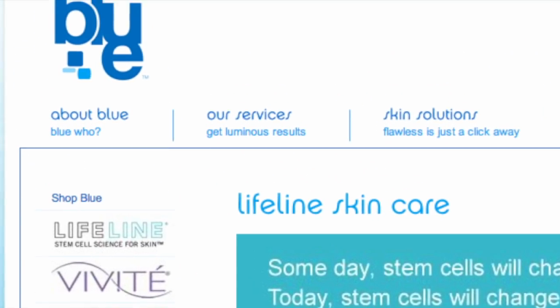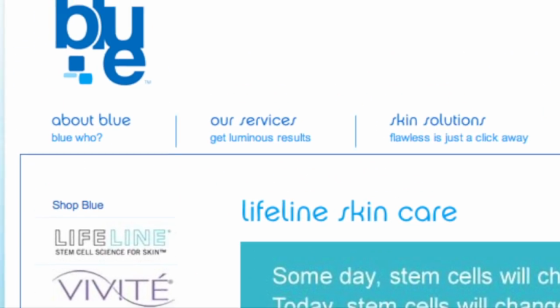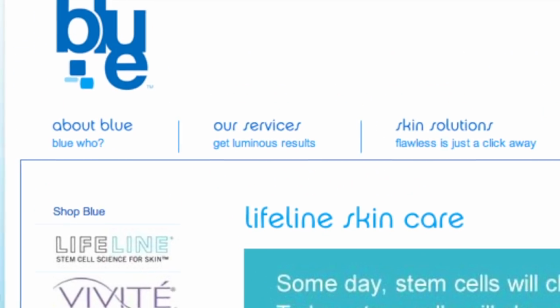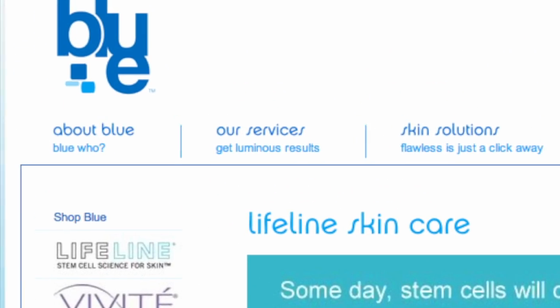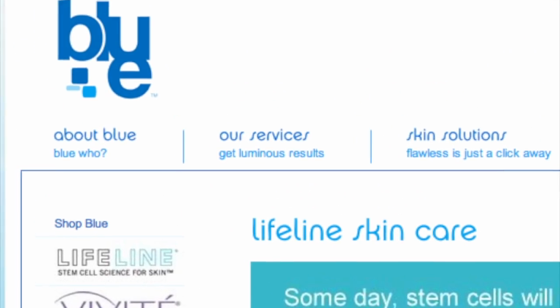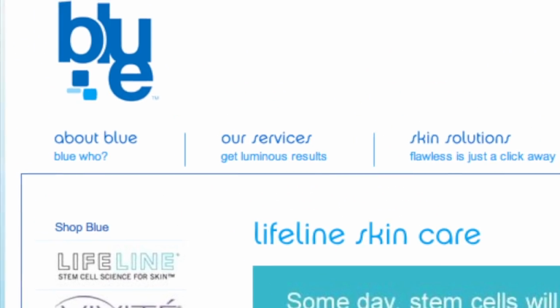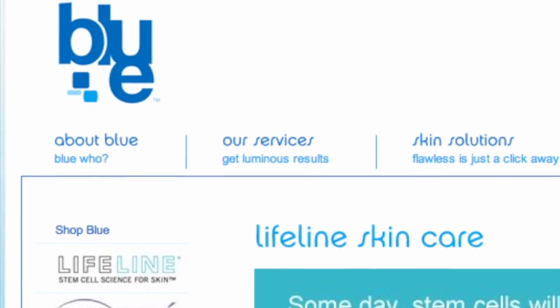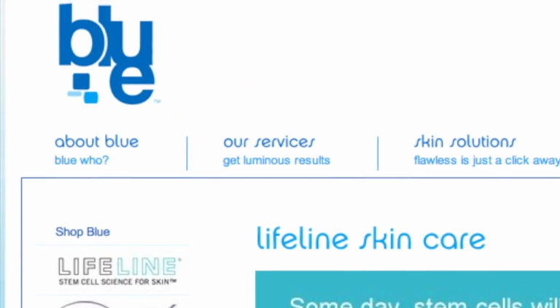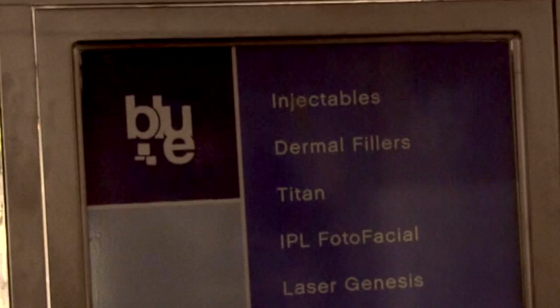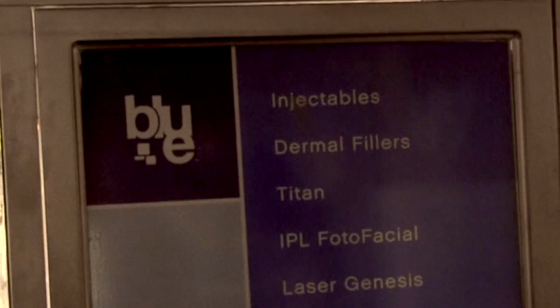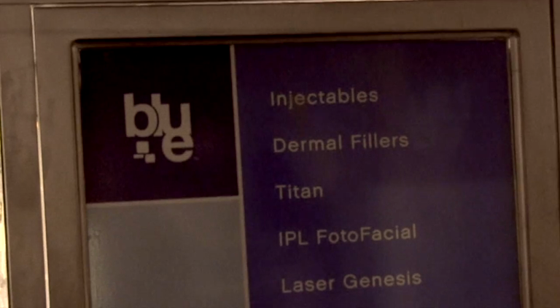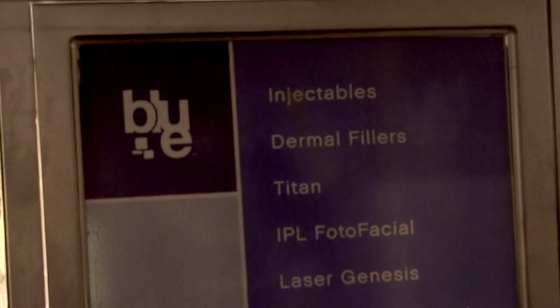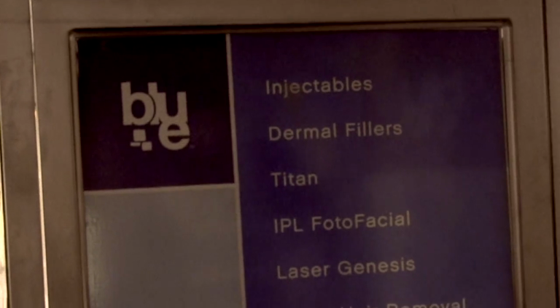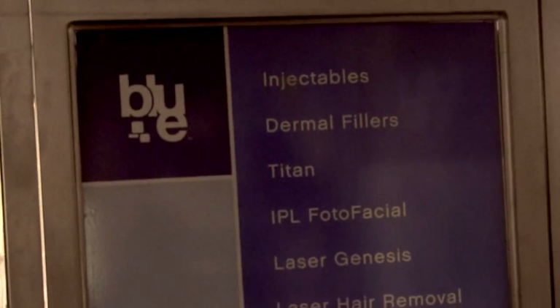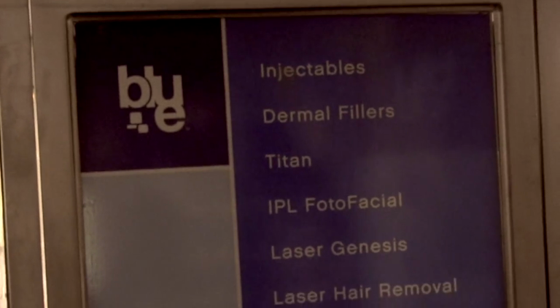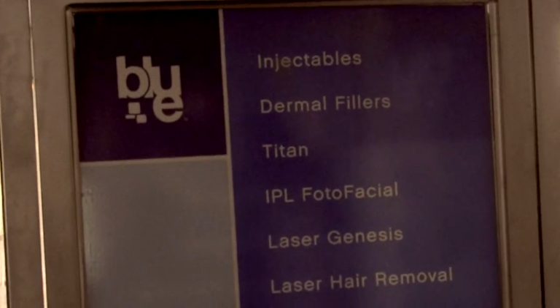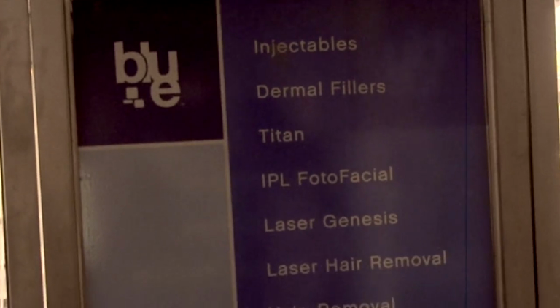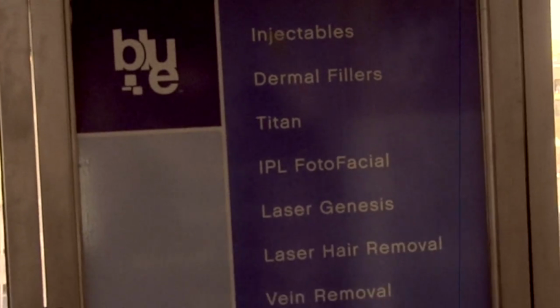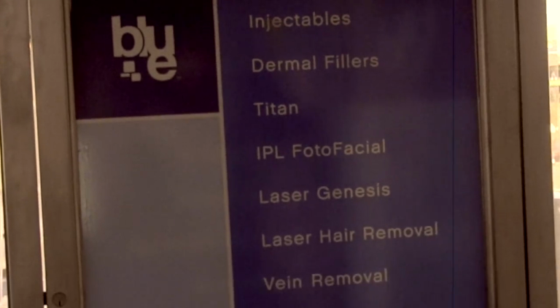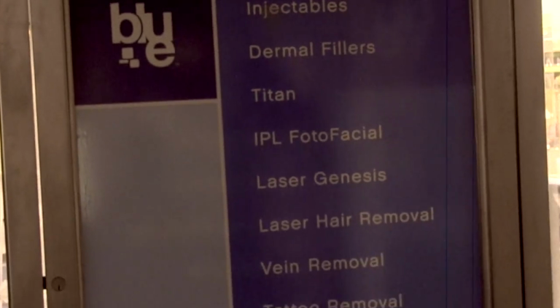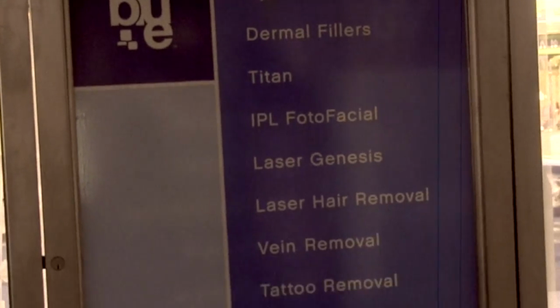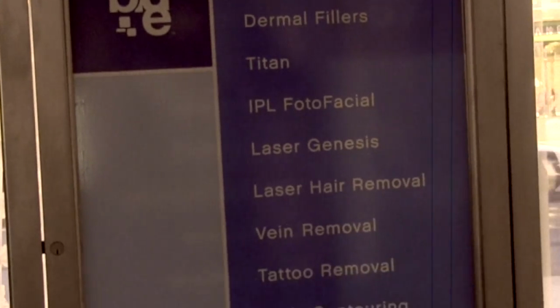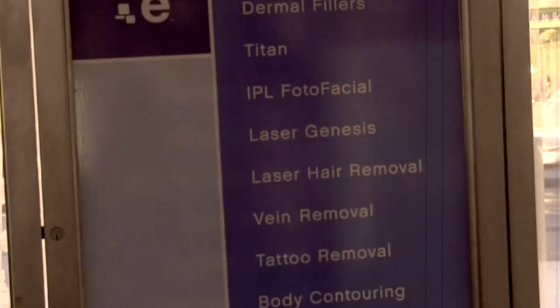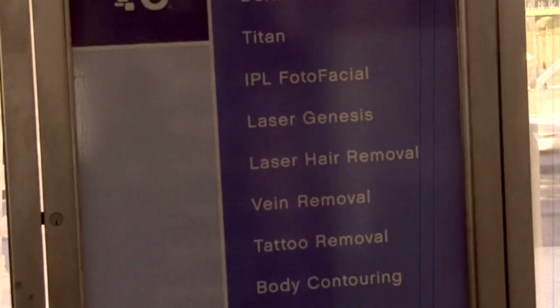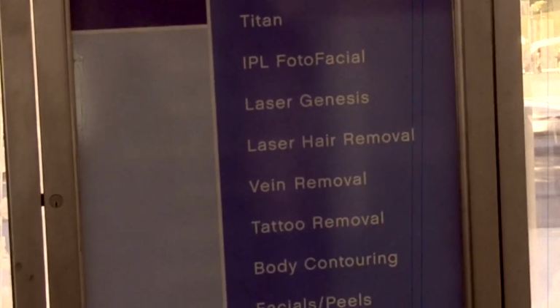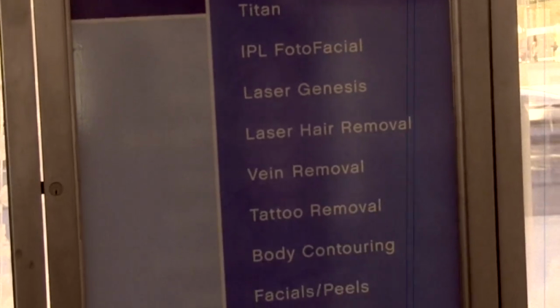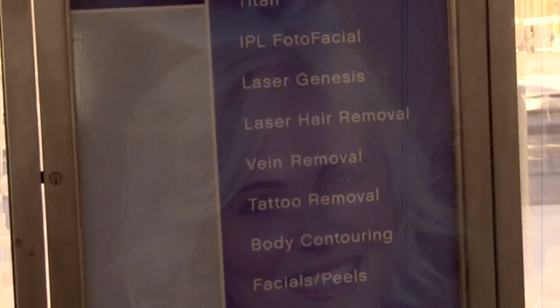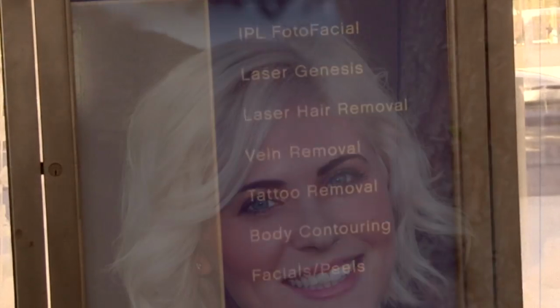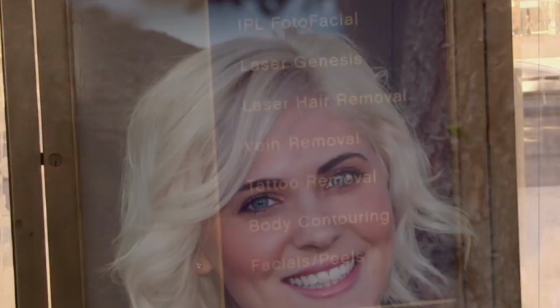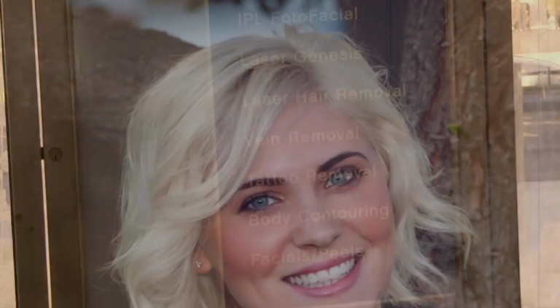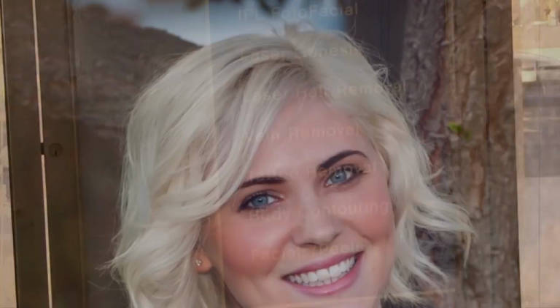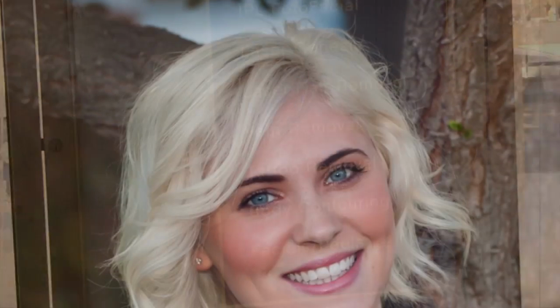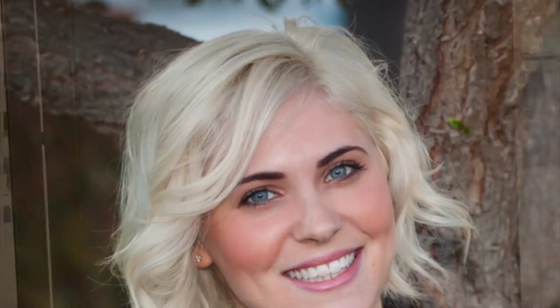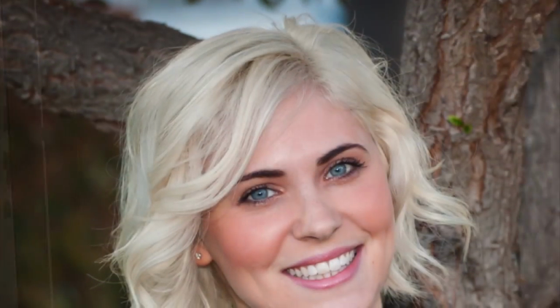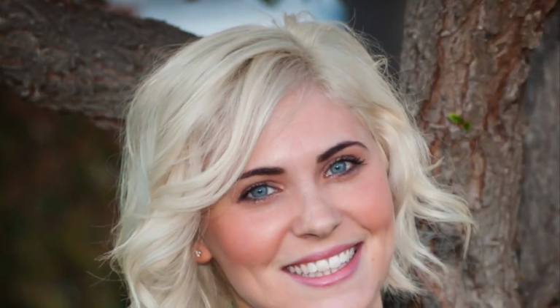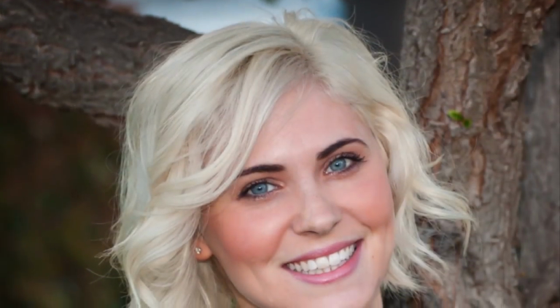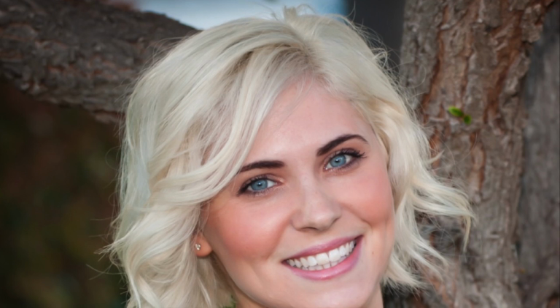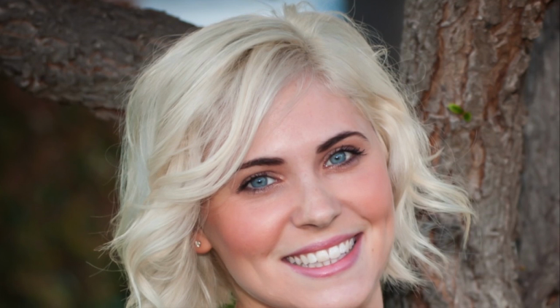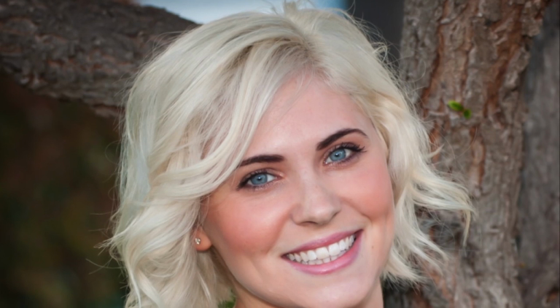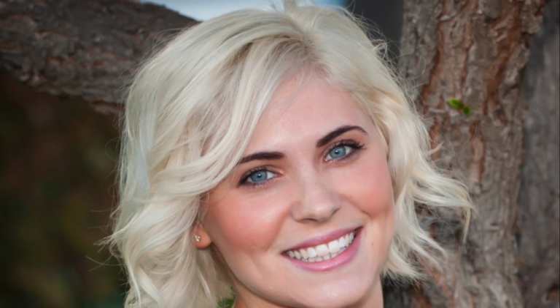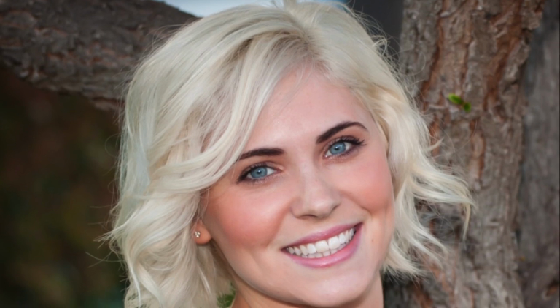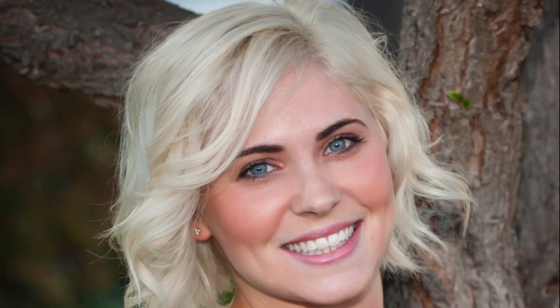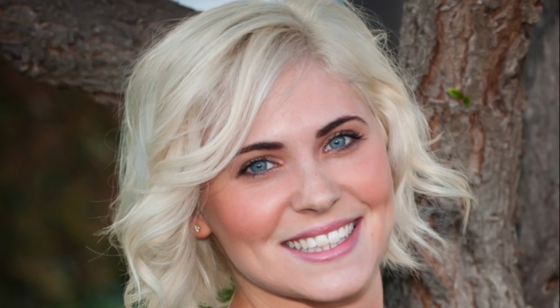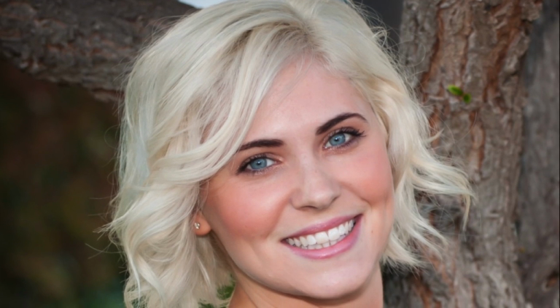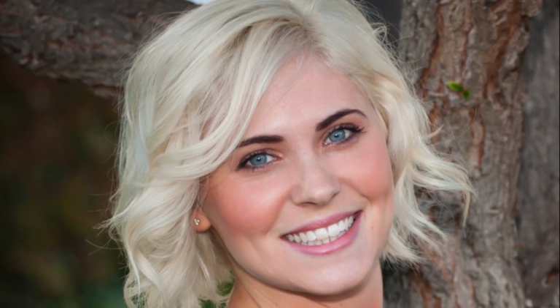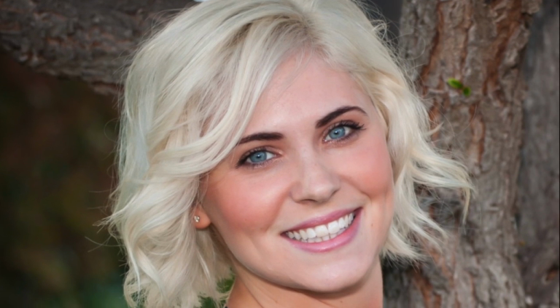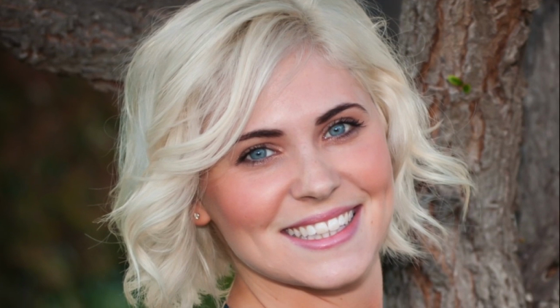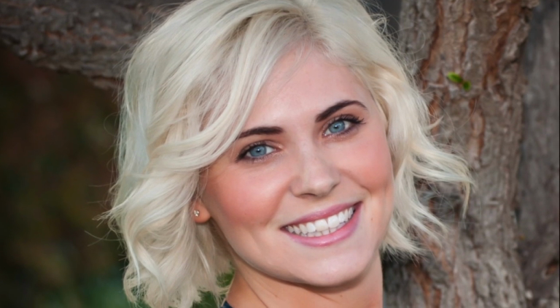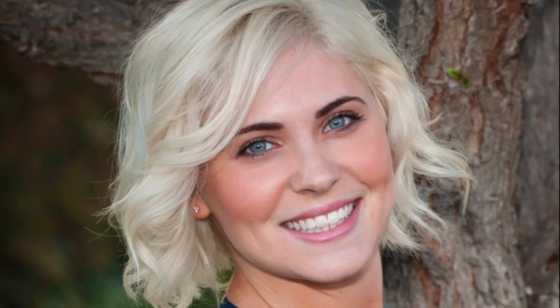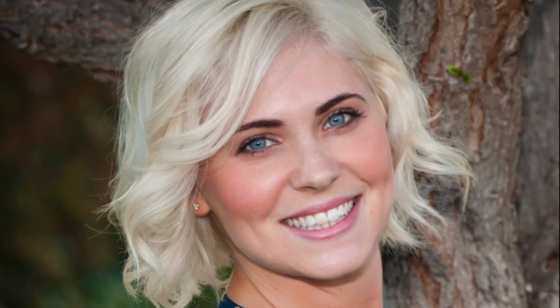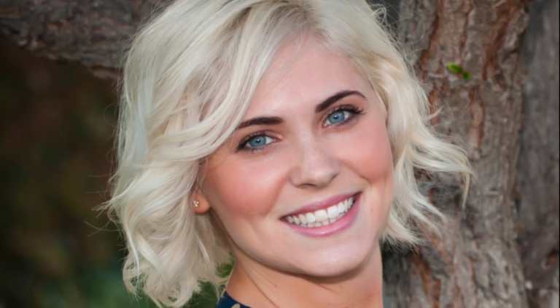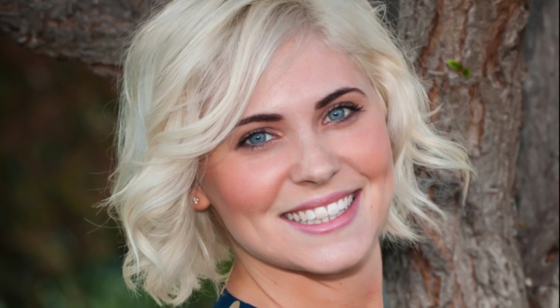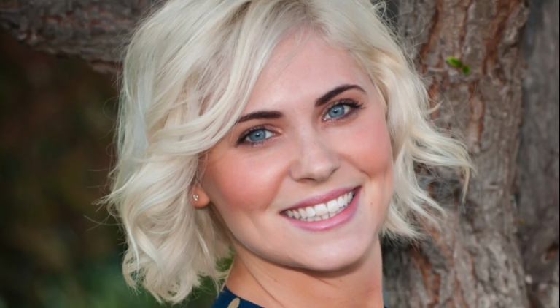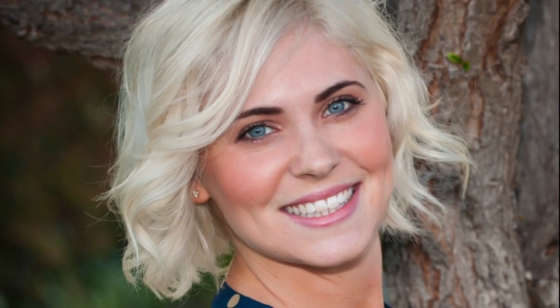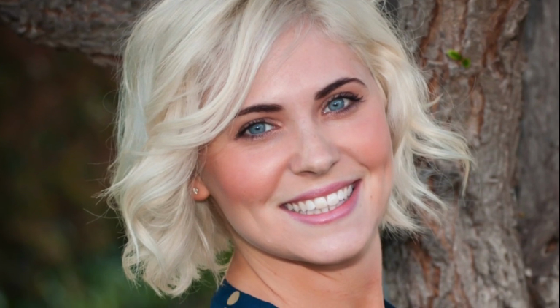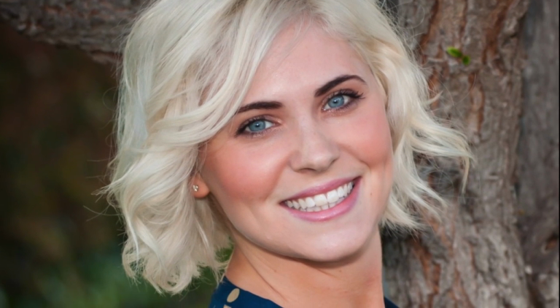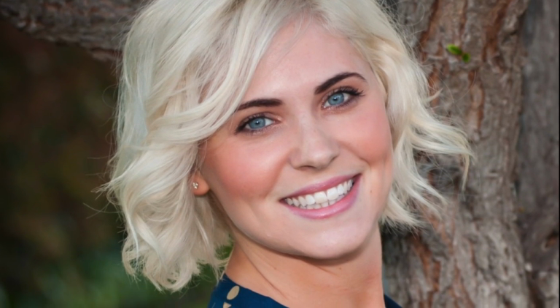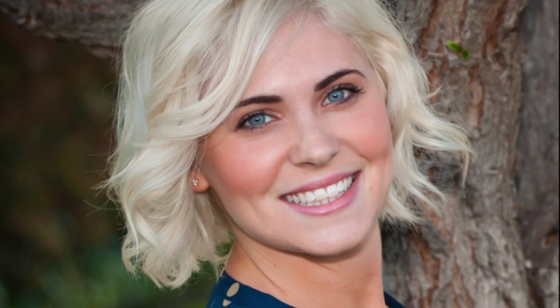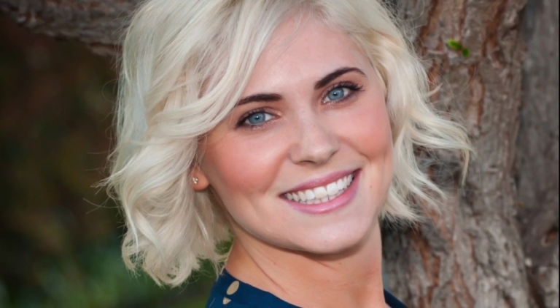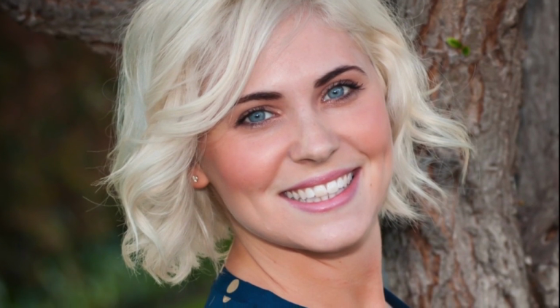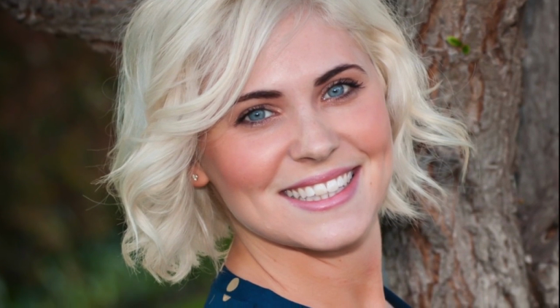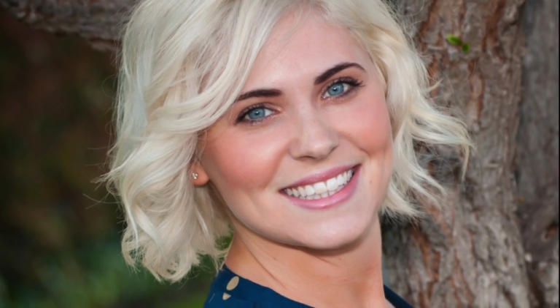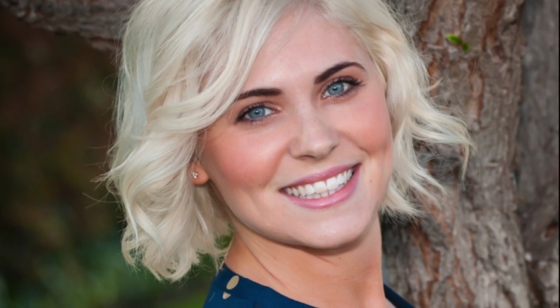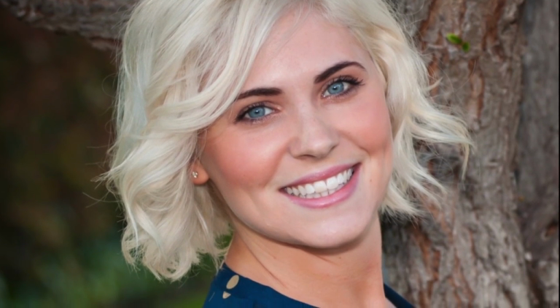For more information on Lifeline, visit Blue MediSpa in Sherman Oaks. Bringing you the best of California, I'm Gabrielle Daddario for California Life.